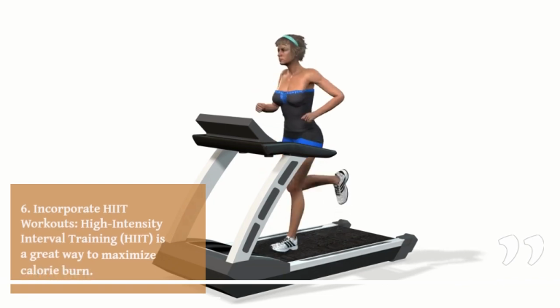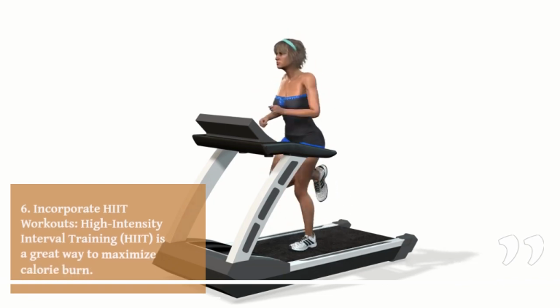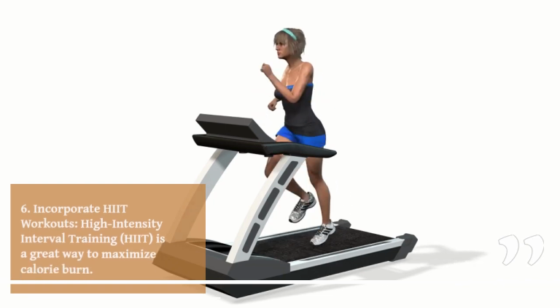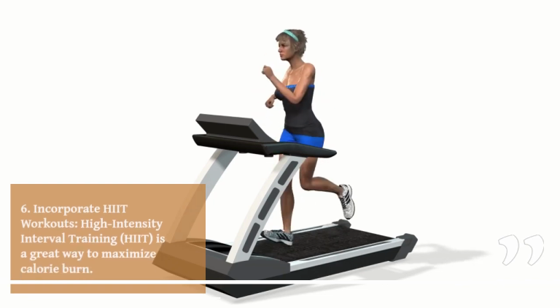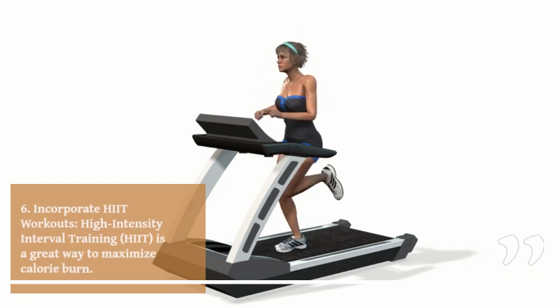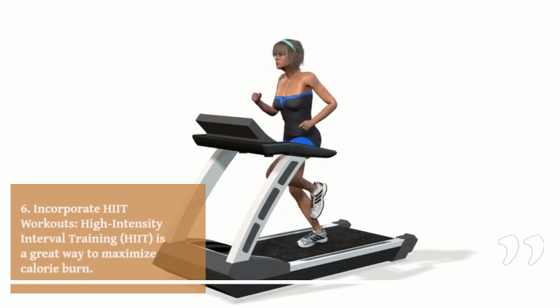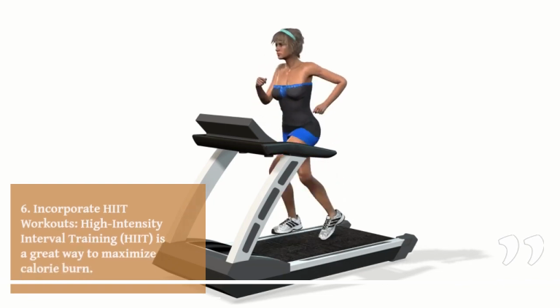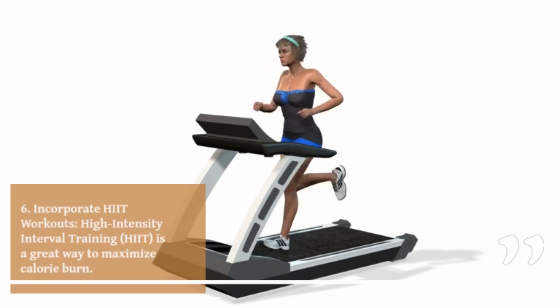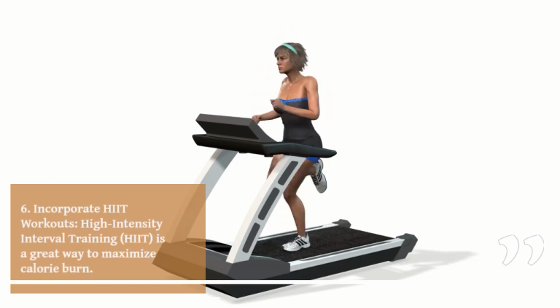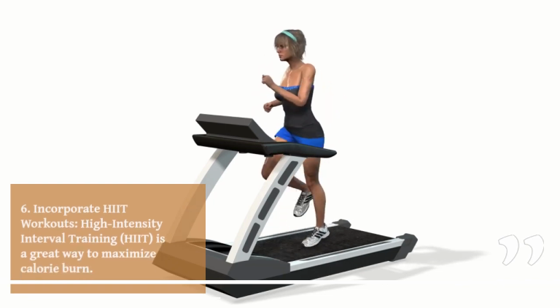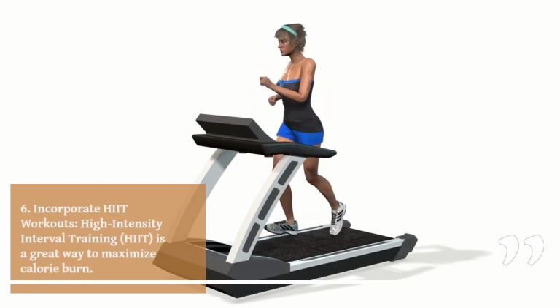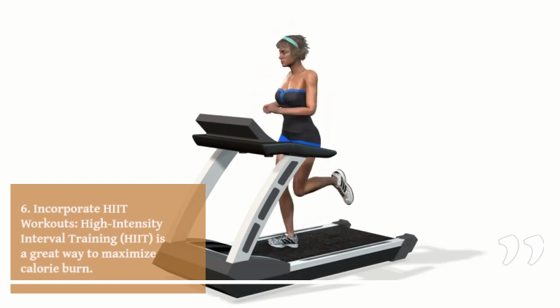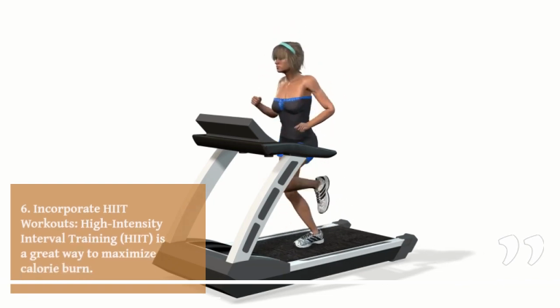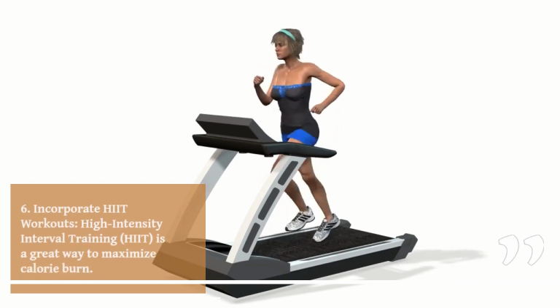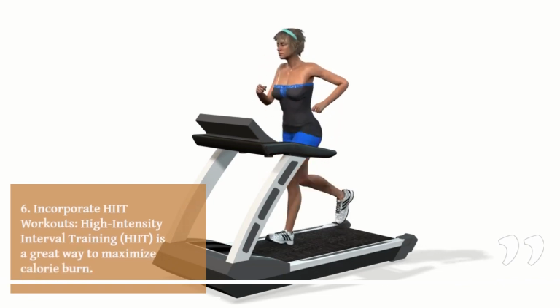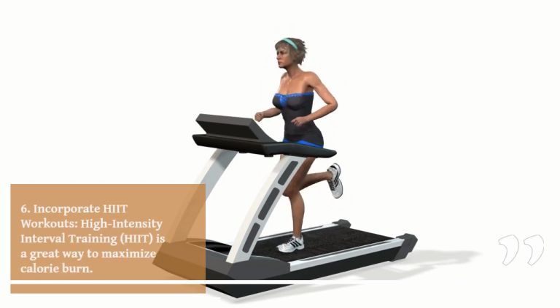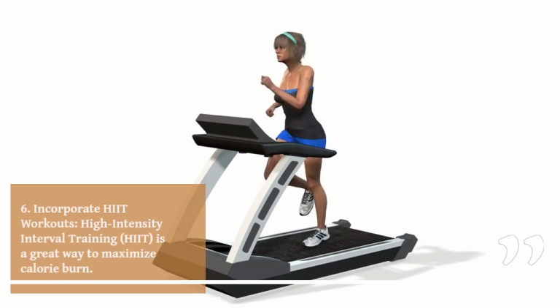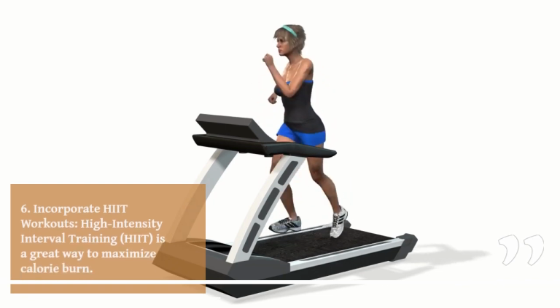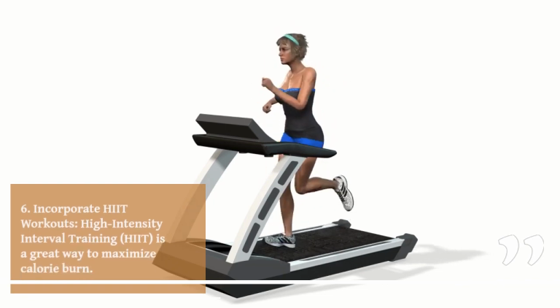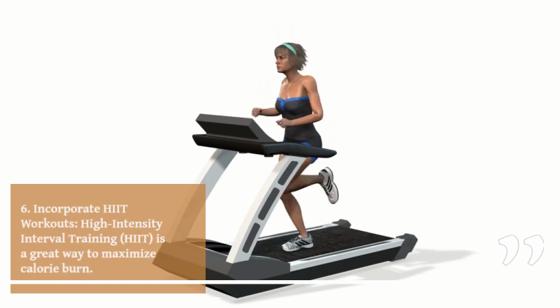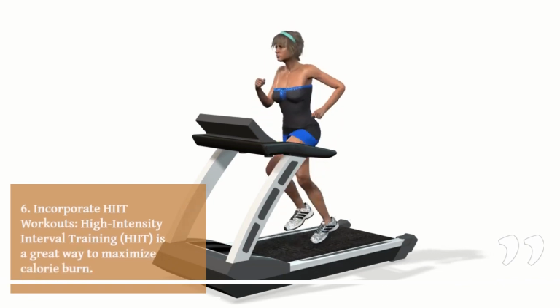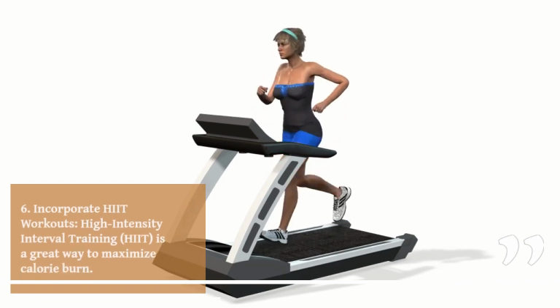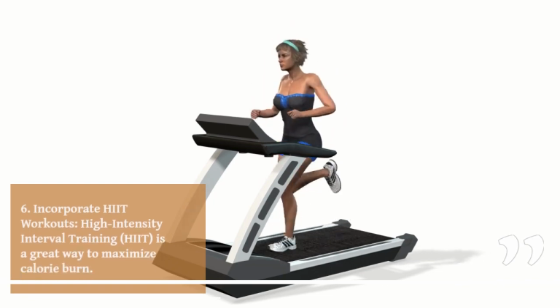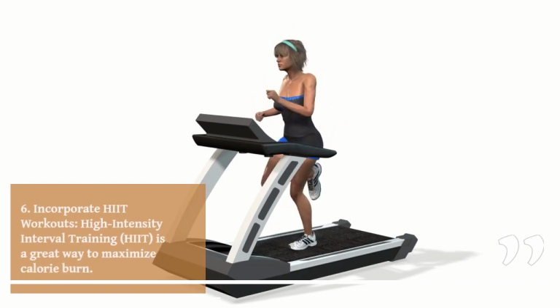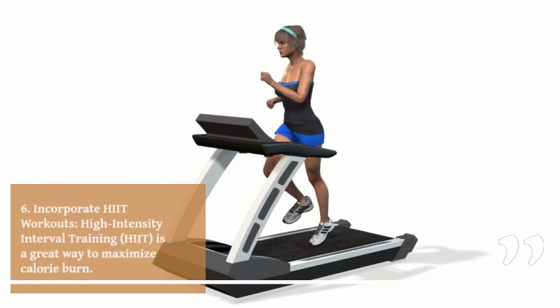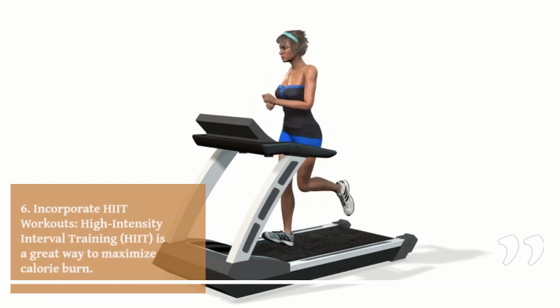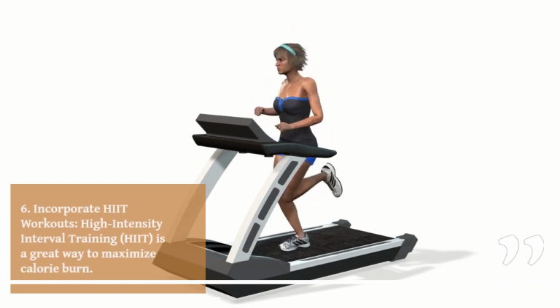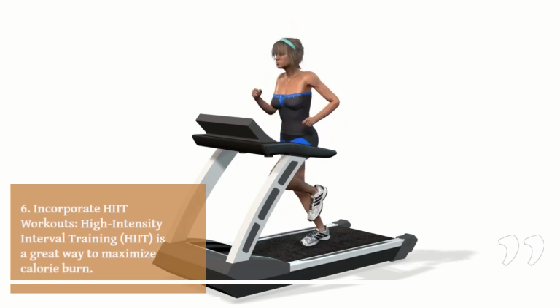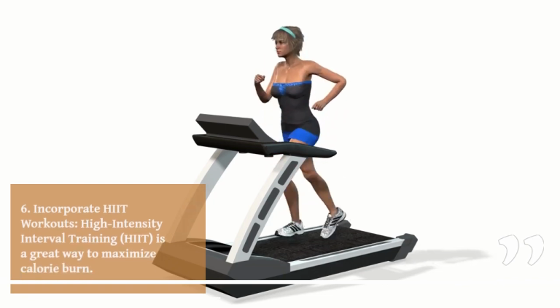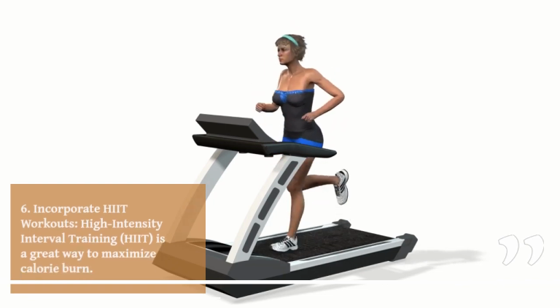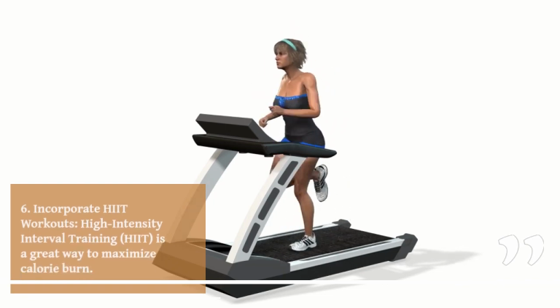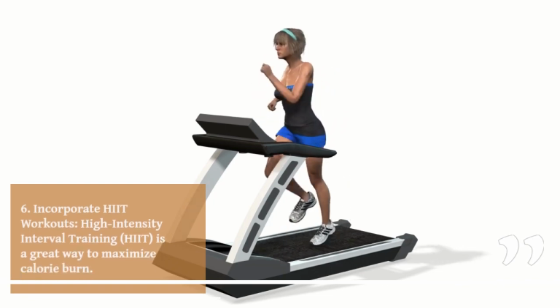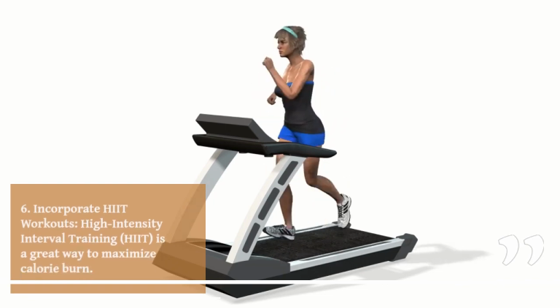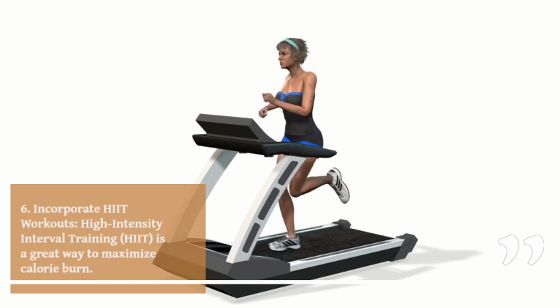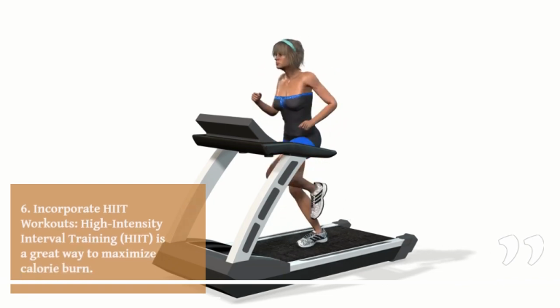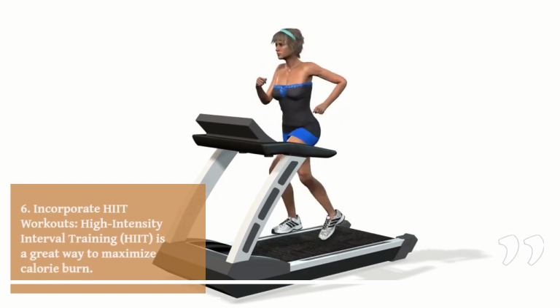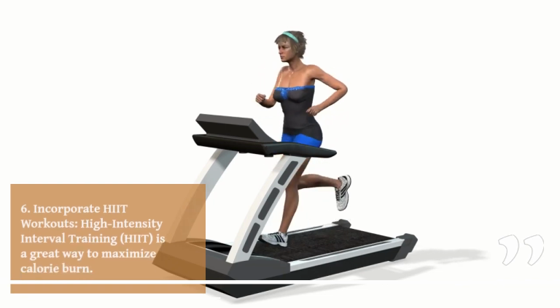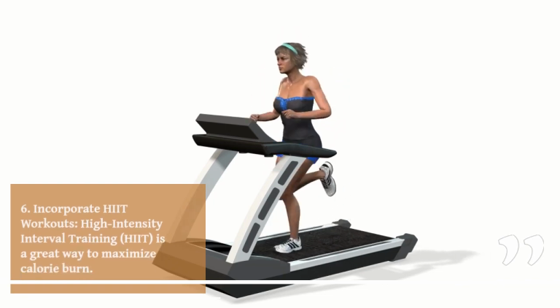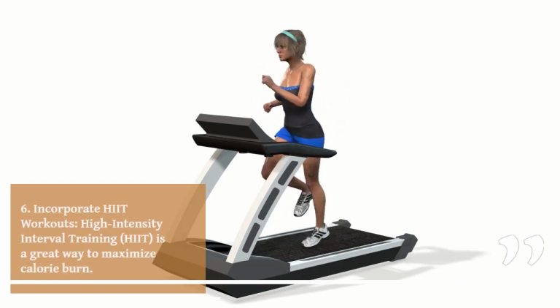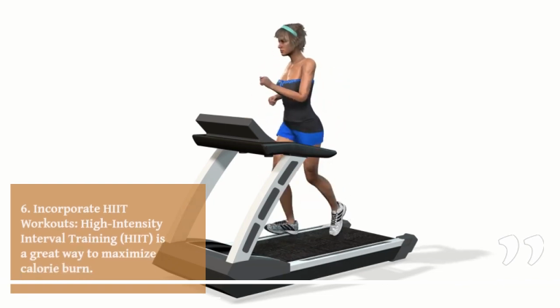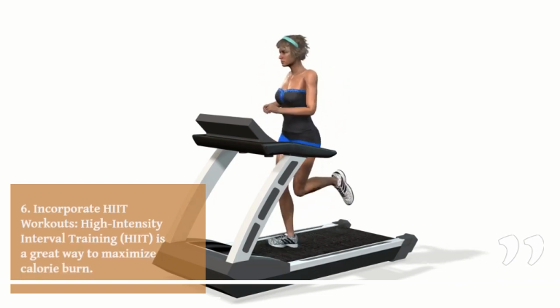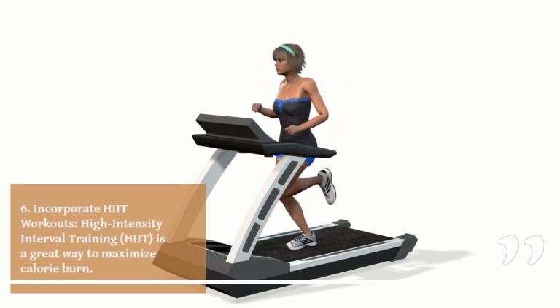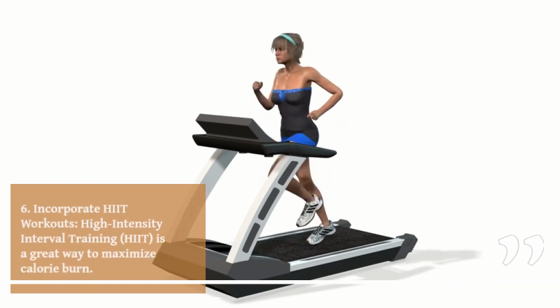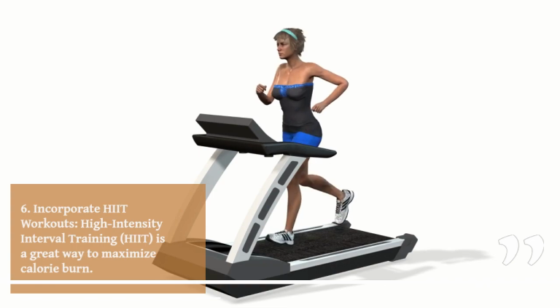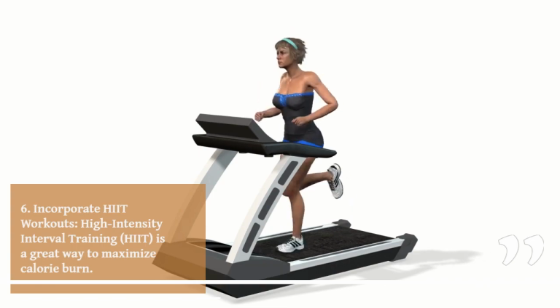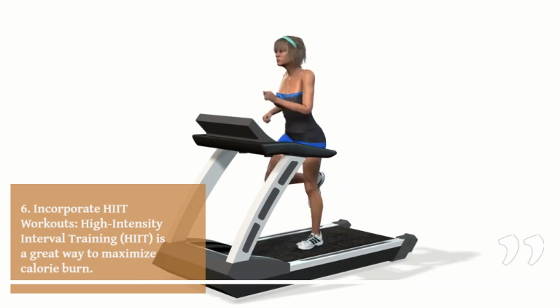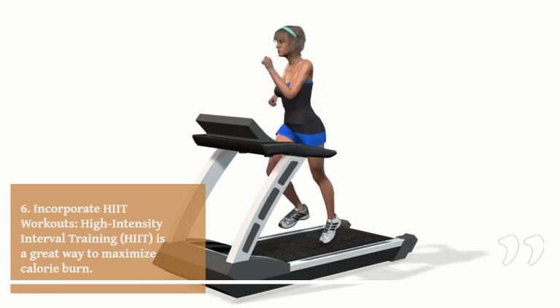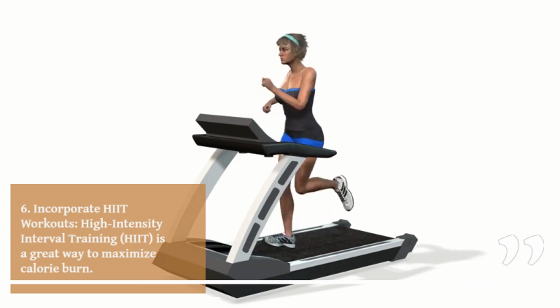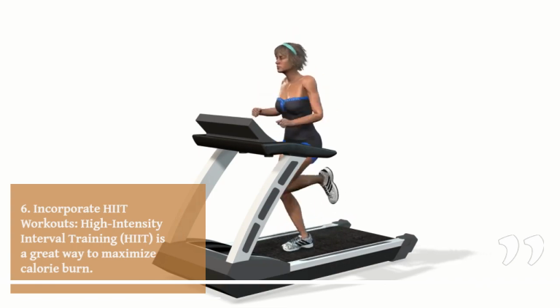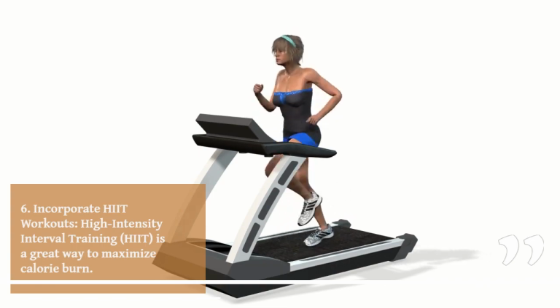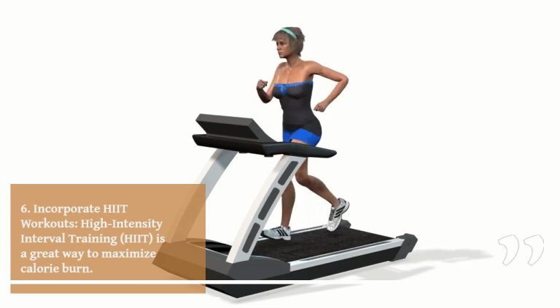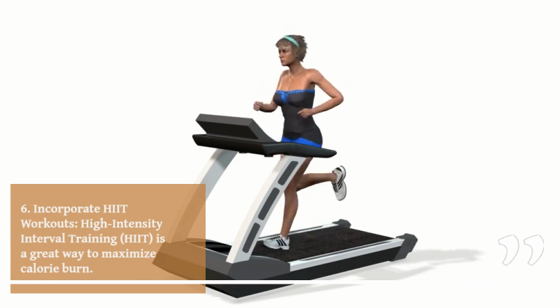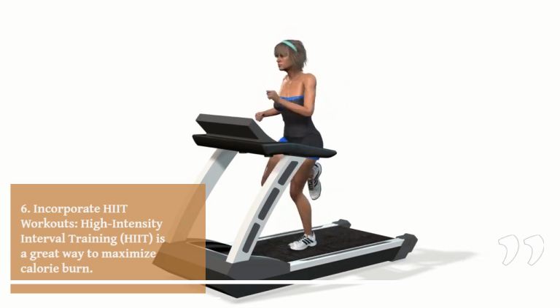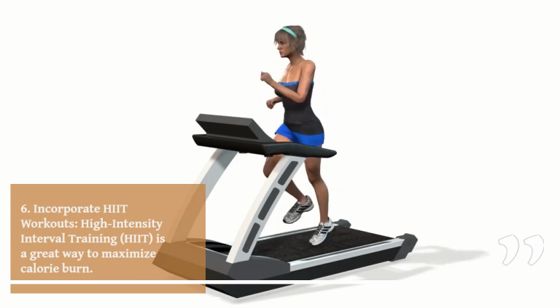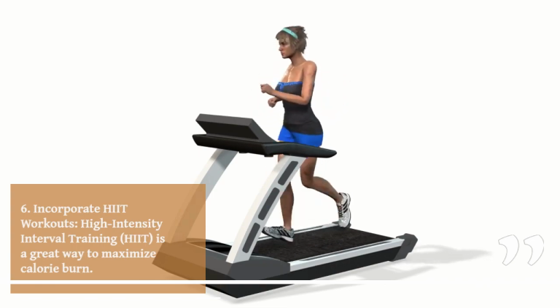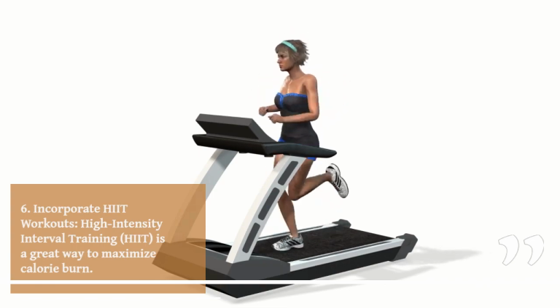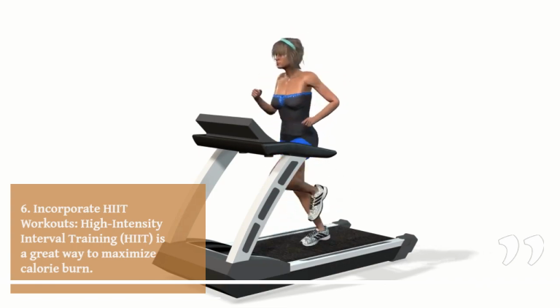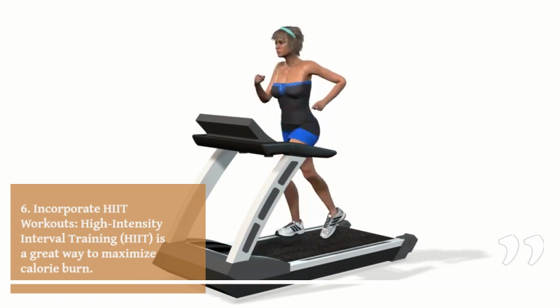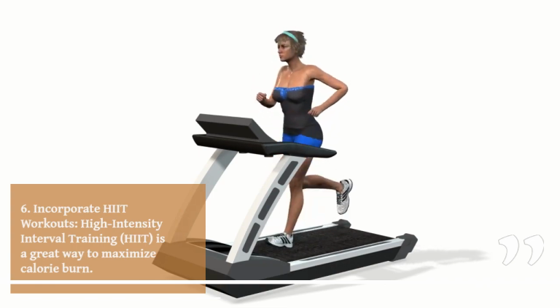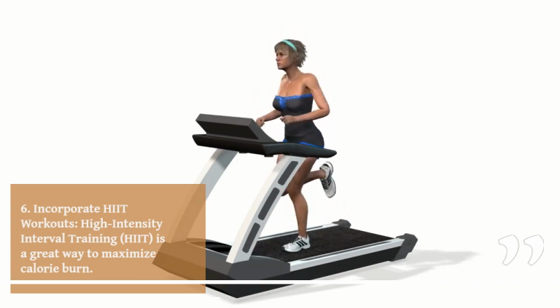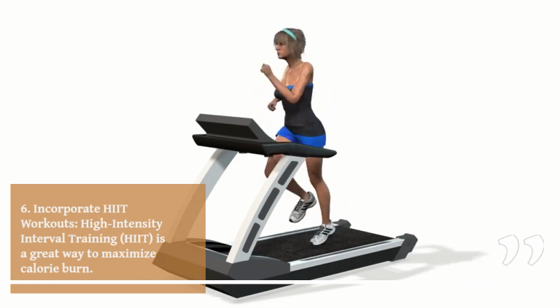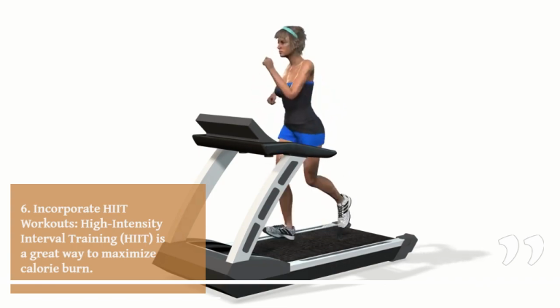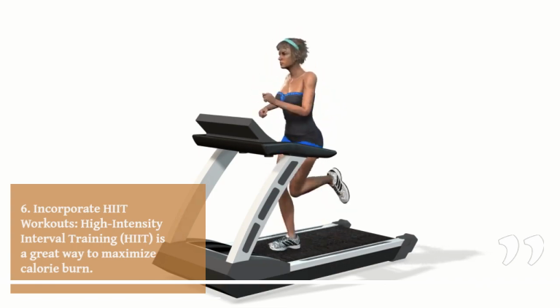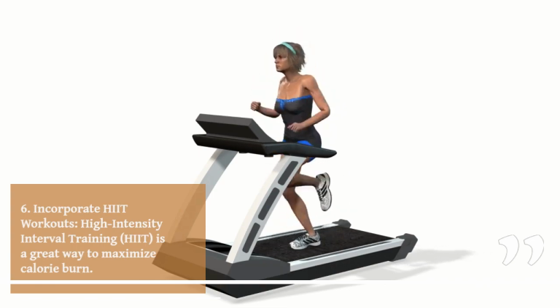6. Incorporate HIIT workouts. High-intensity interval training (HIIT) is a great way to maximize calorie burn.